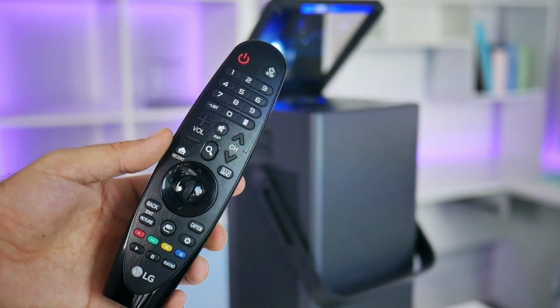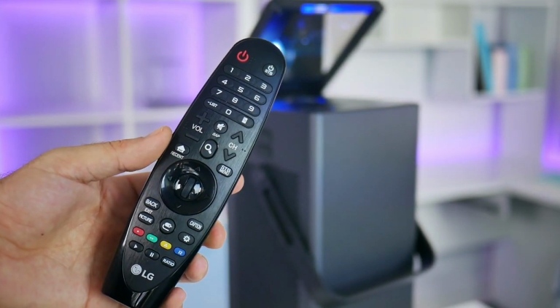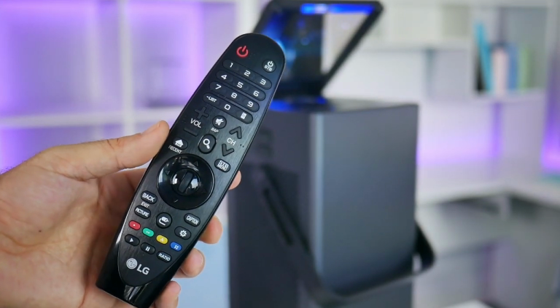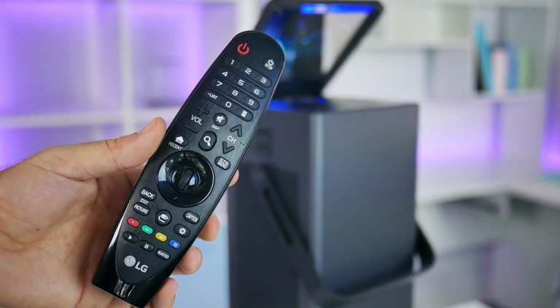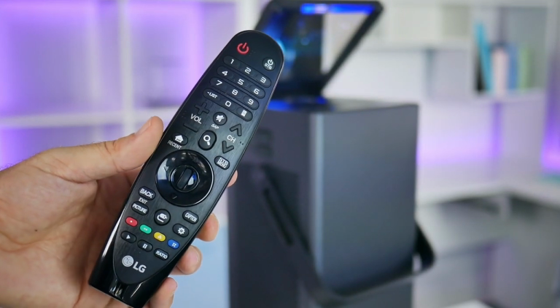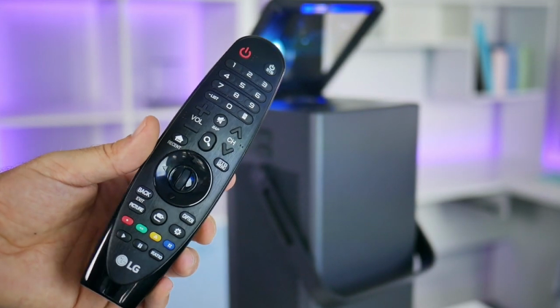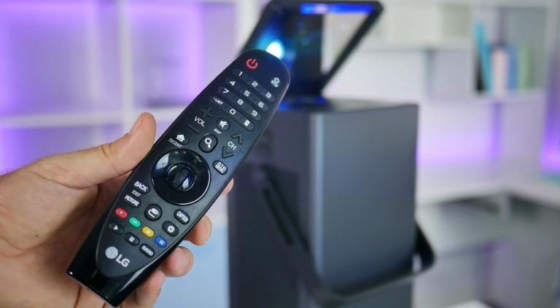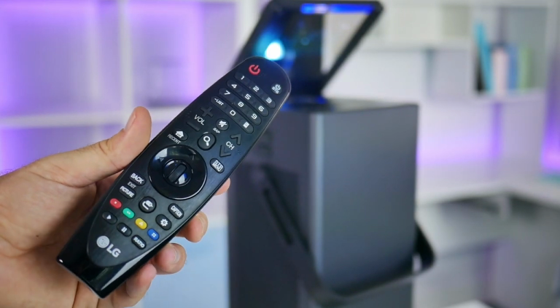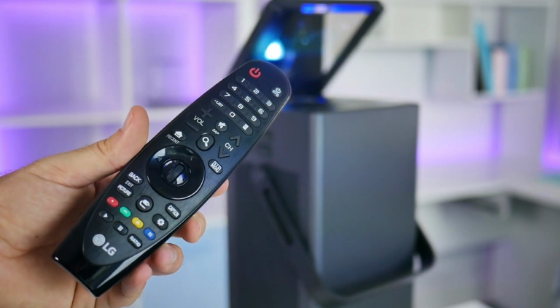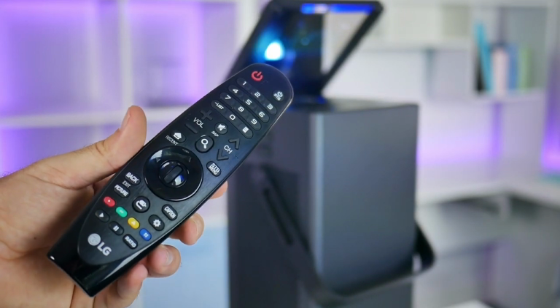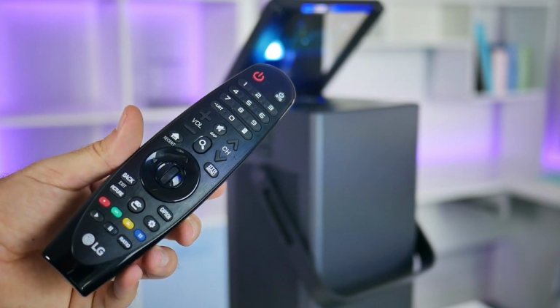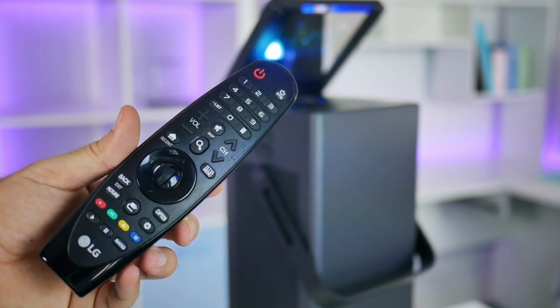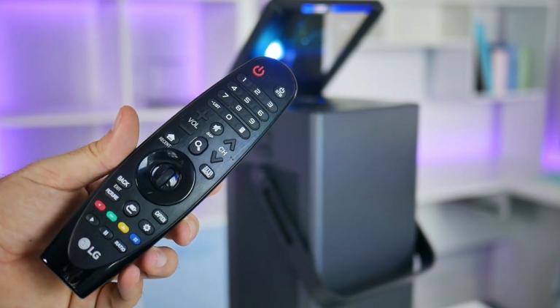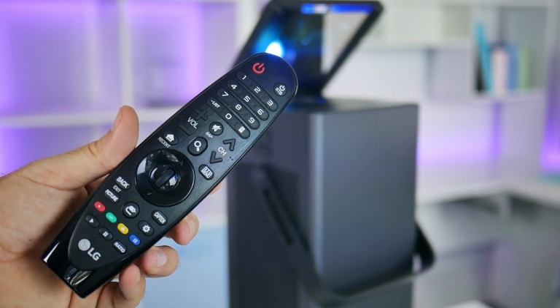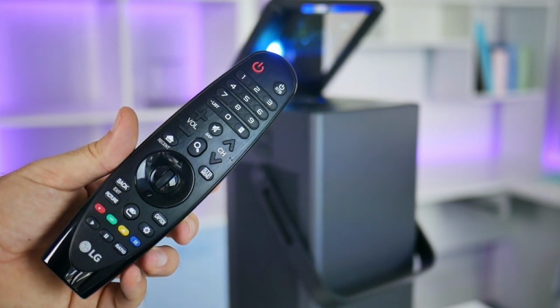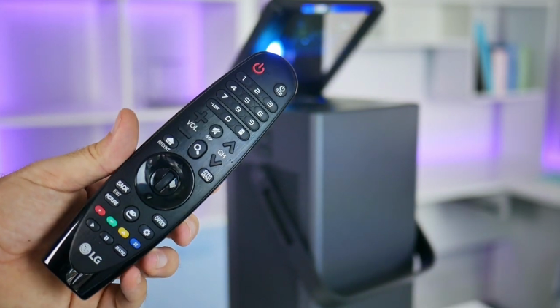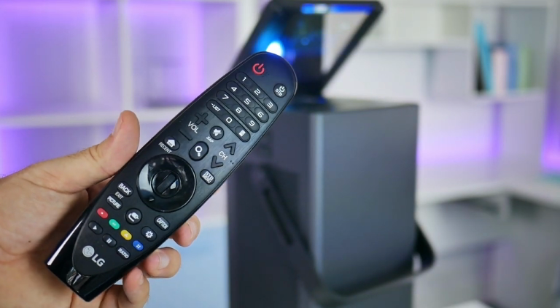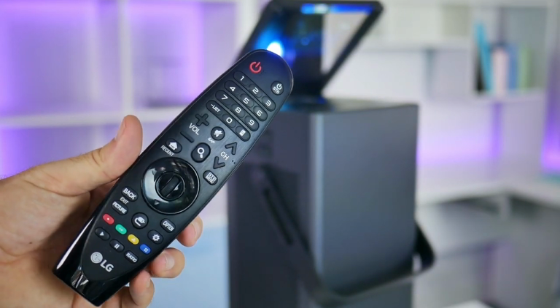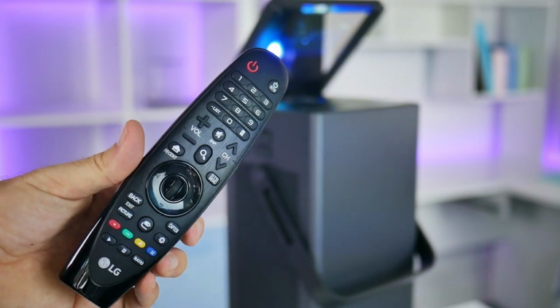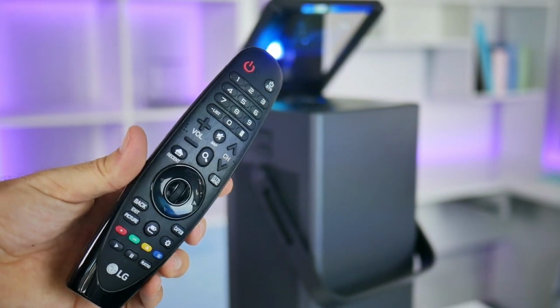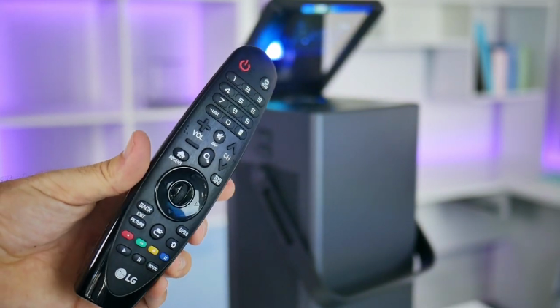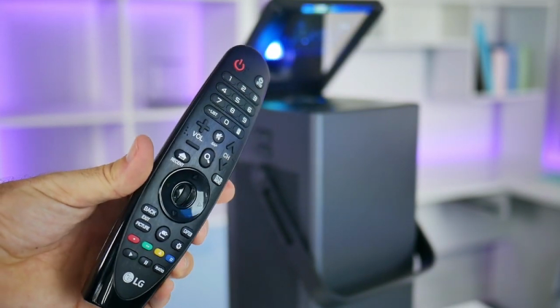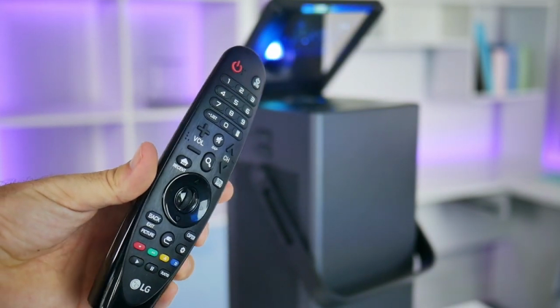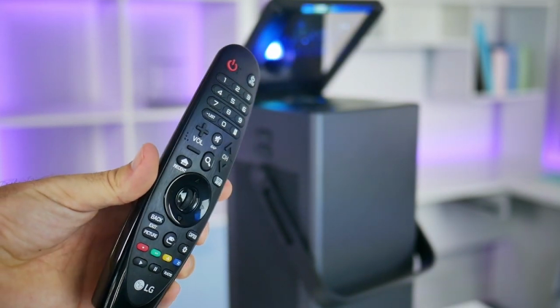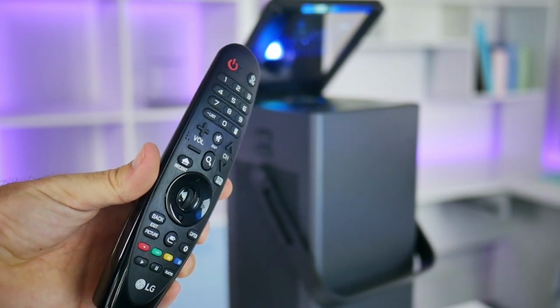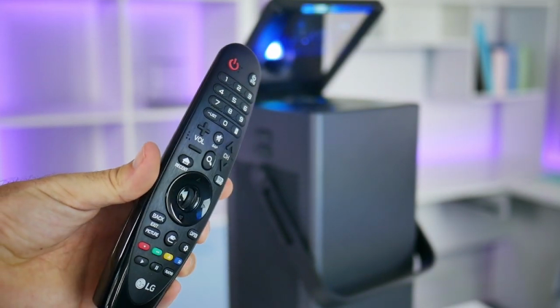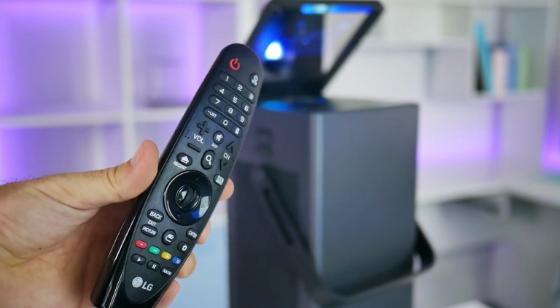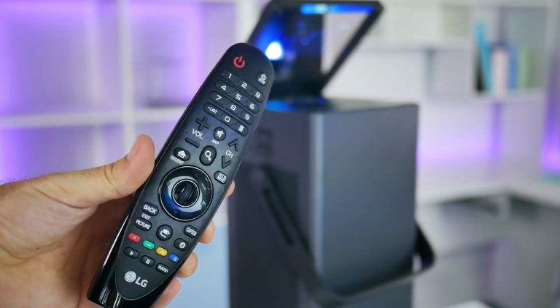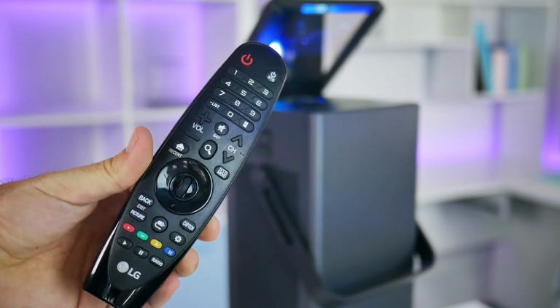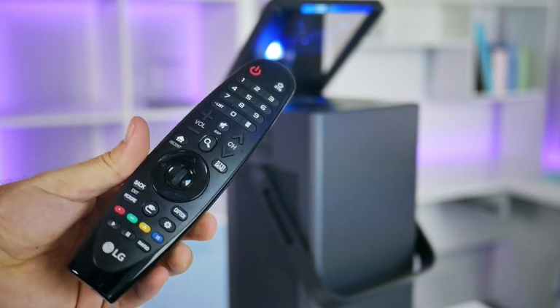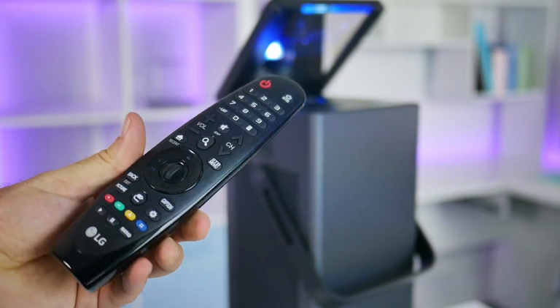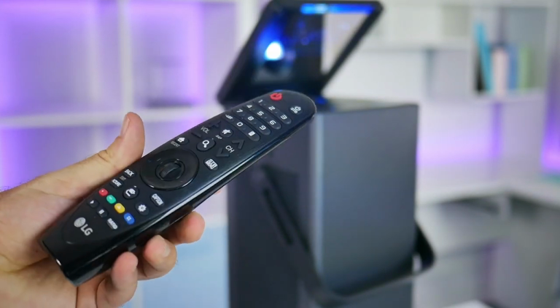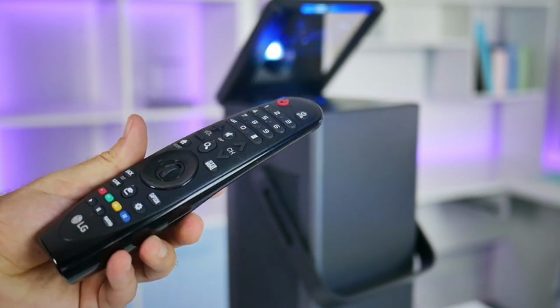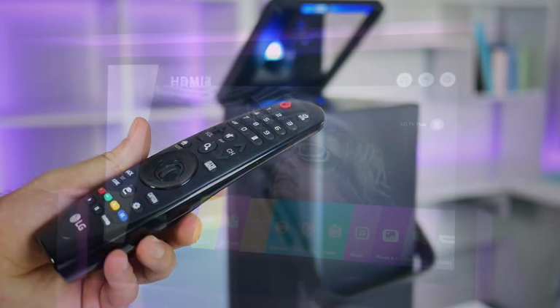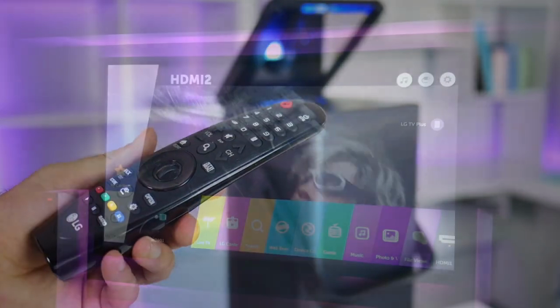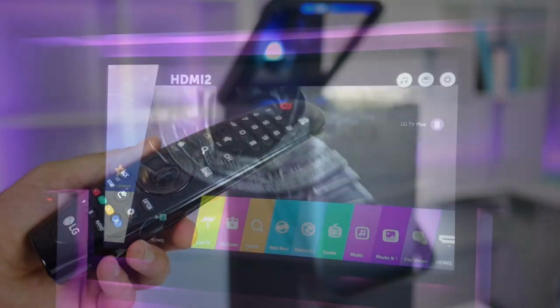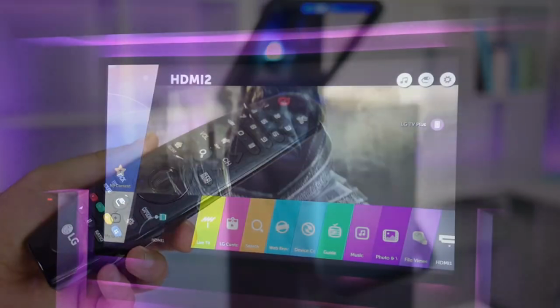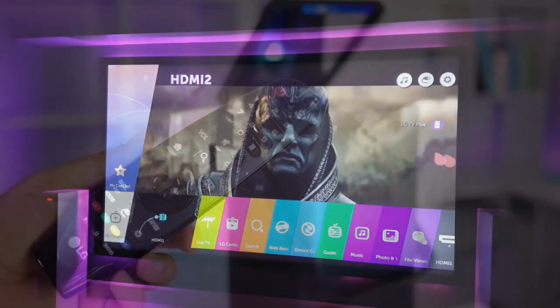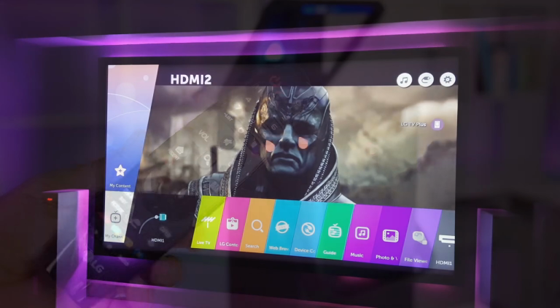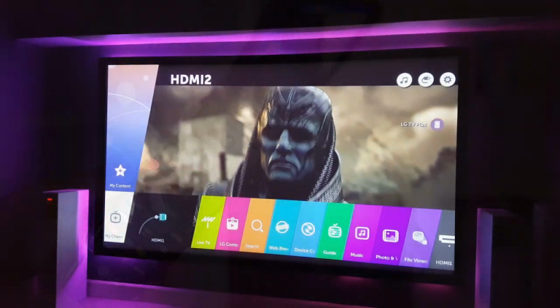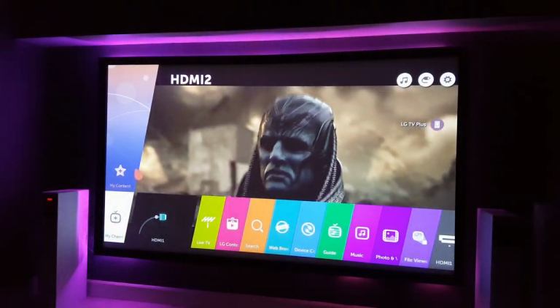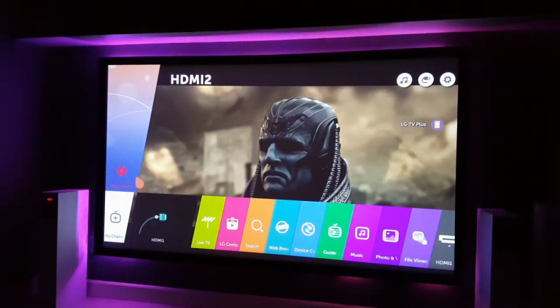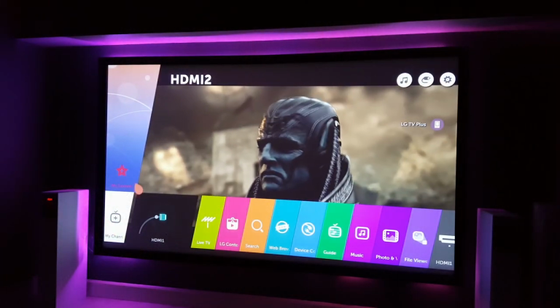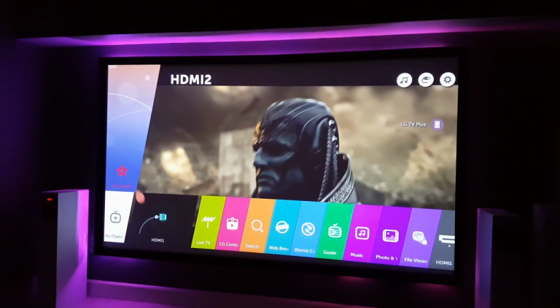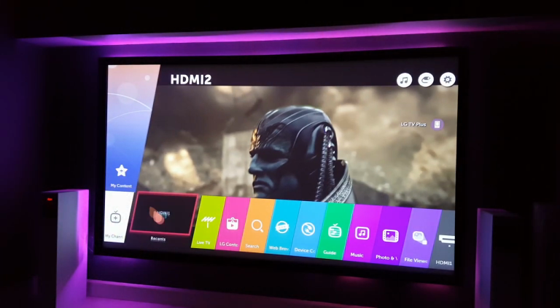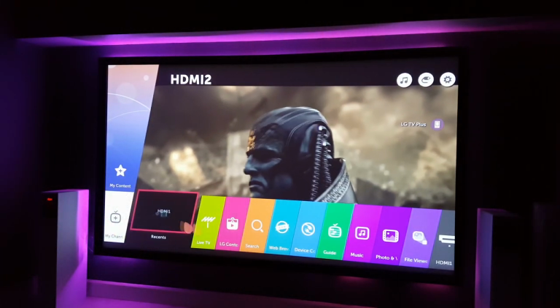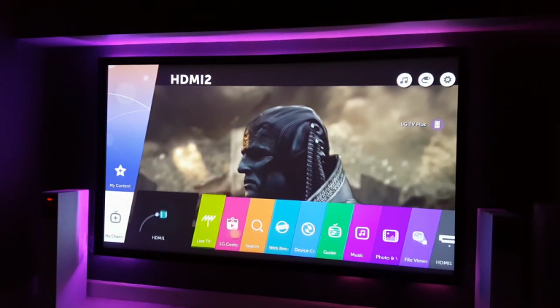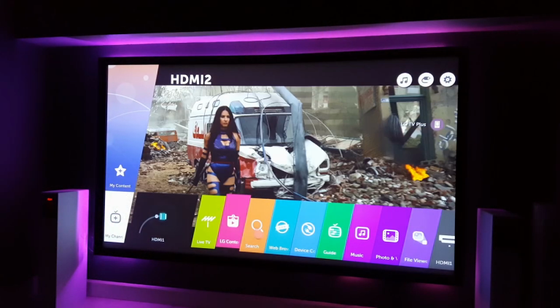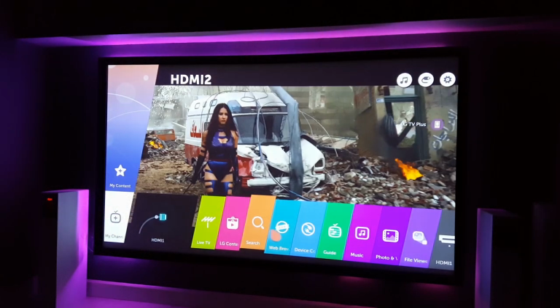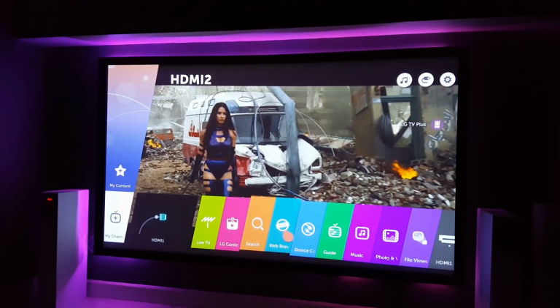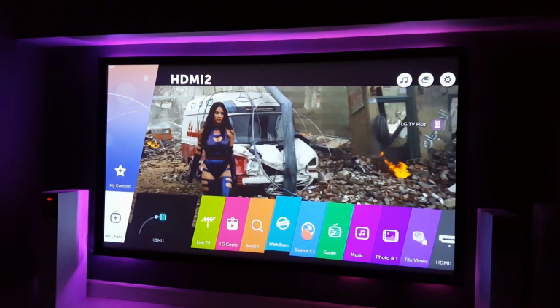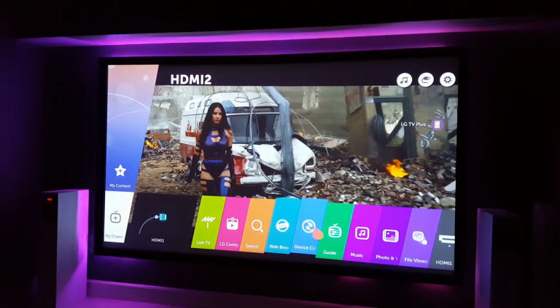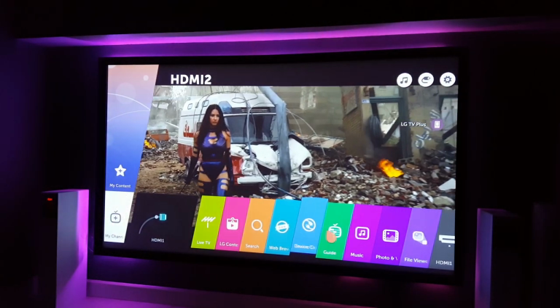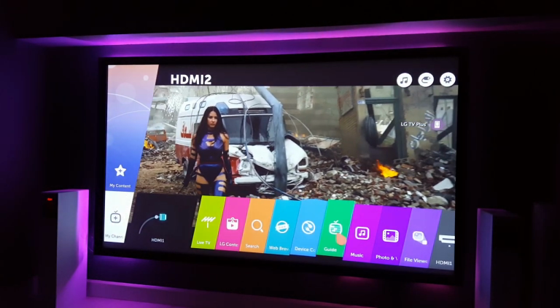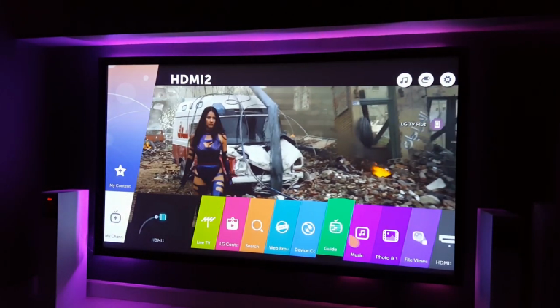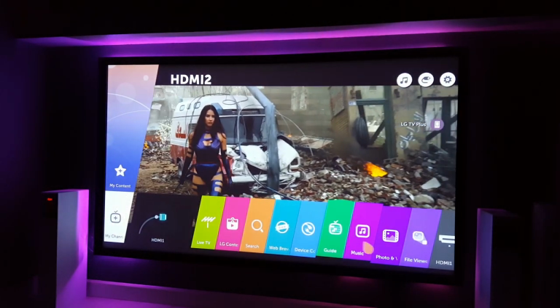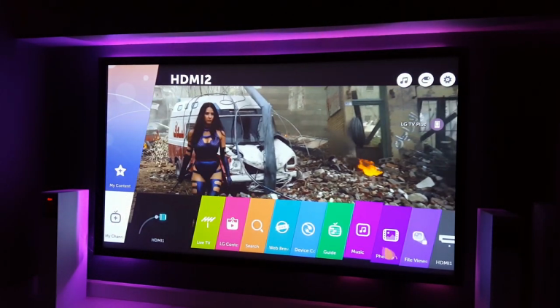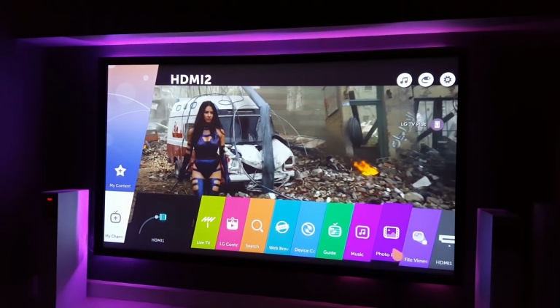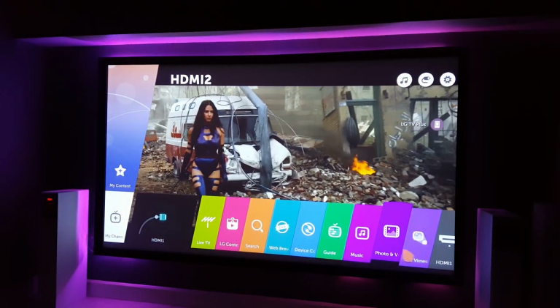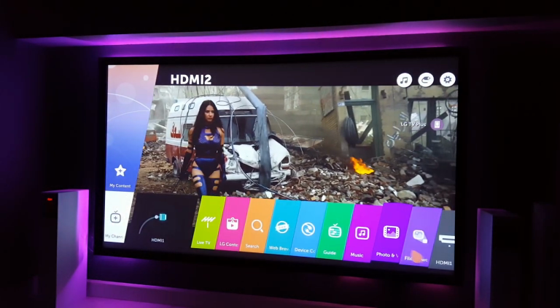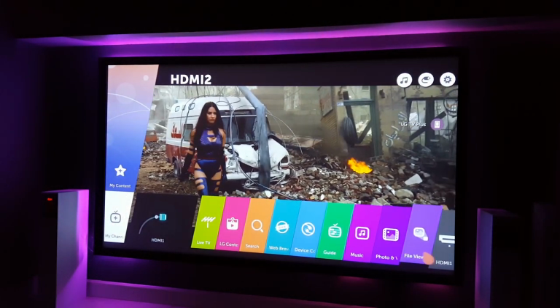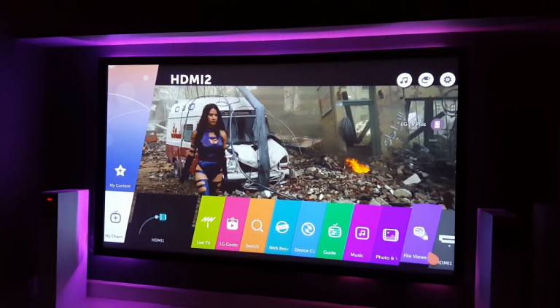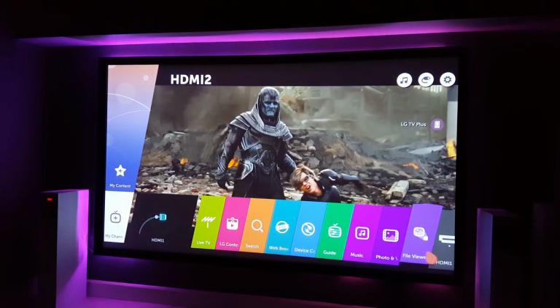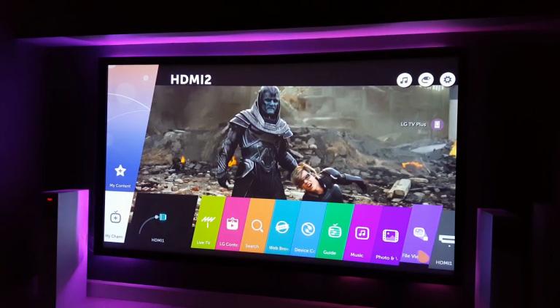The remote control that comes with the Cinebeam projector is a magic remote, which means anywhere you aim it on screen you will see a mouse pointer, making navigation a breeze.